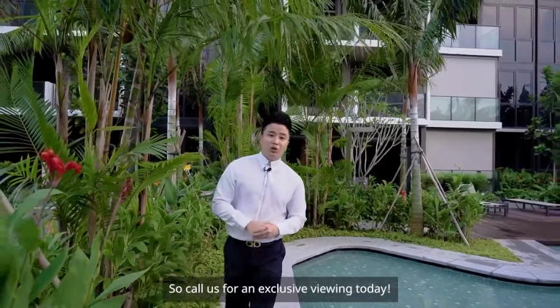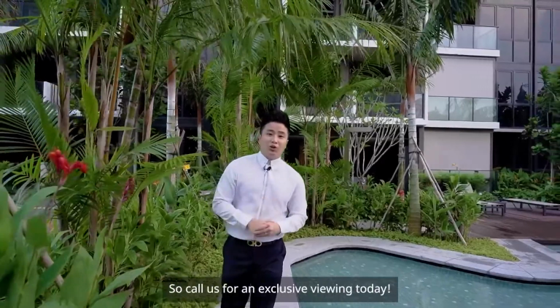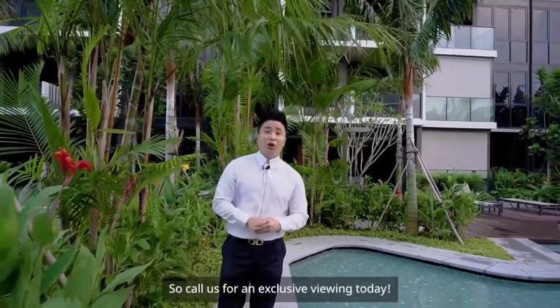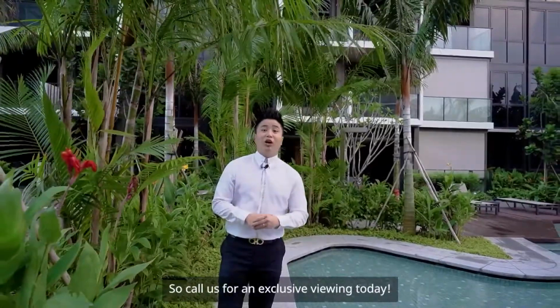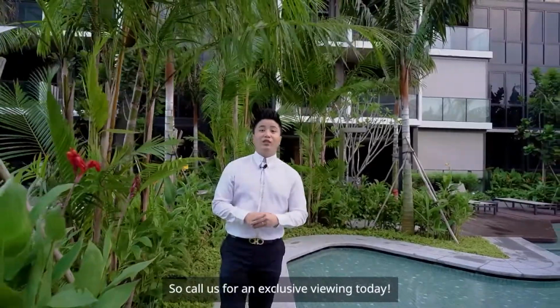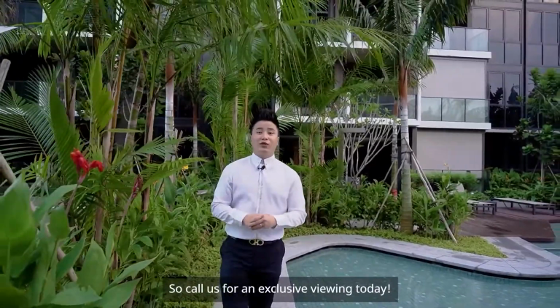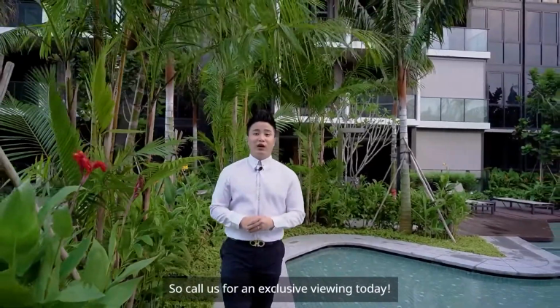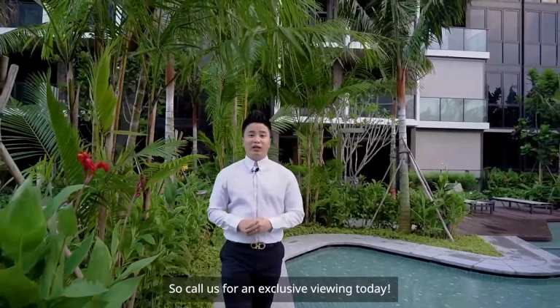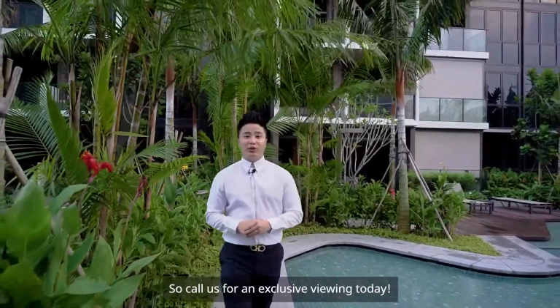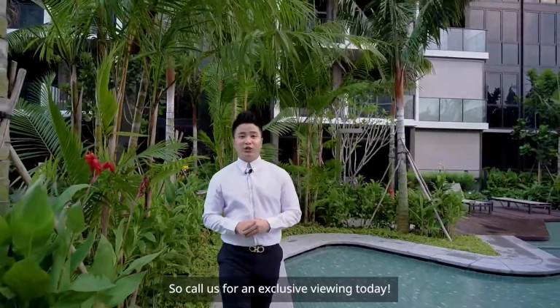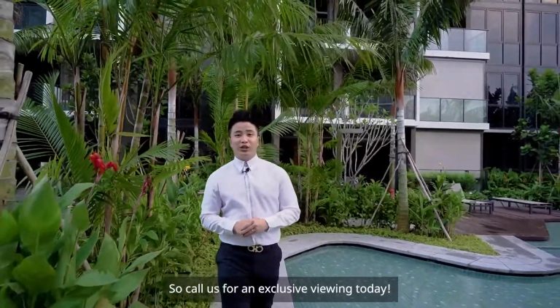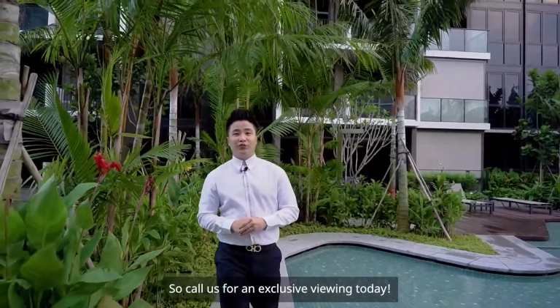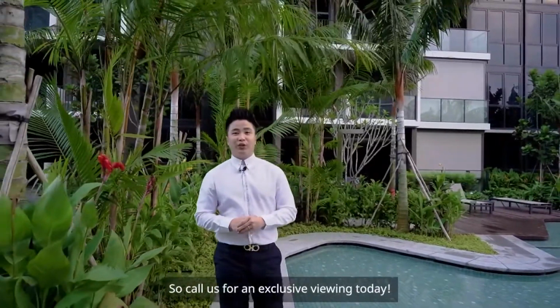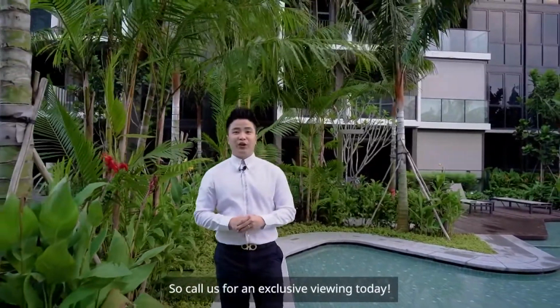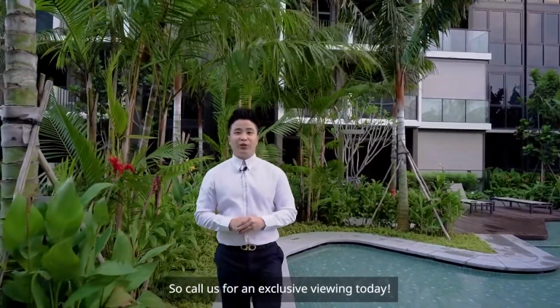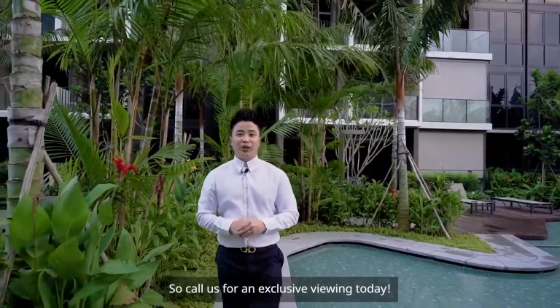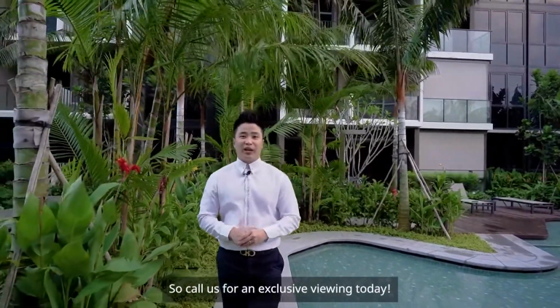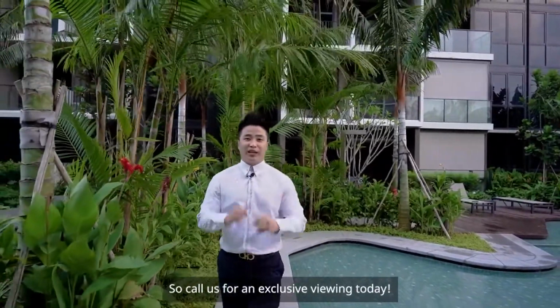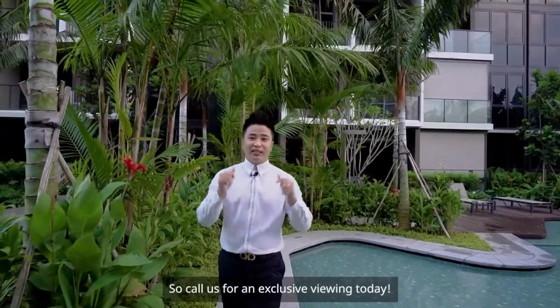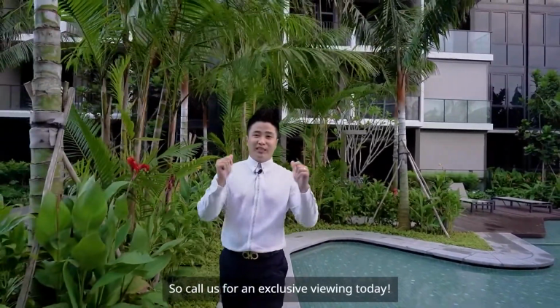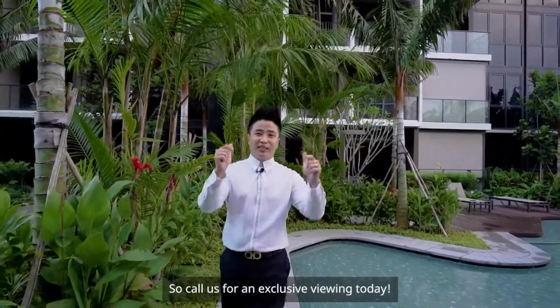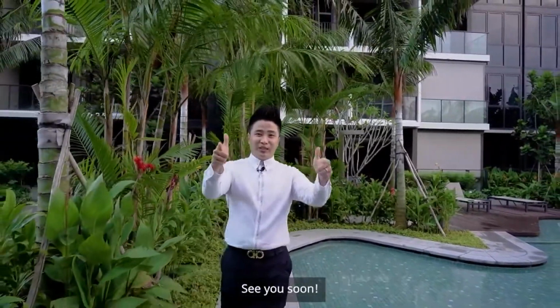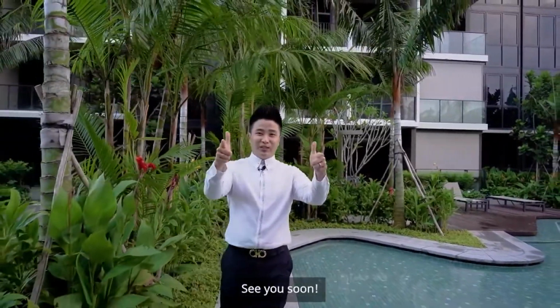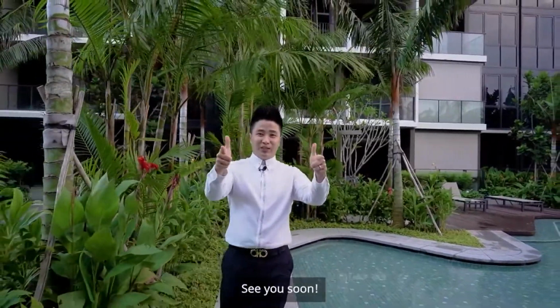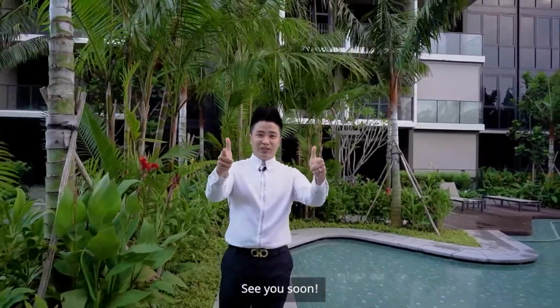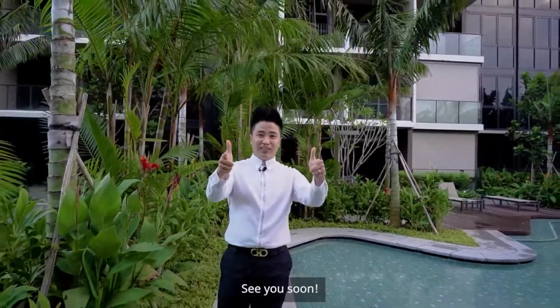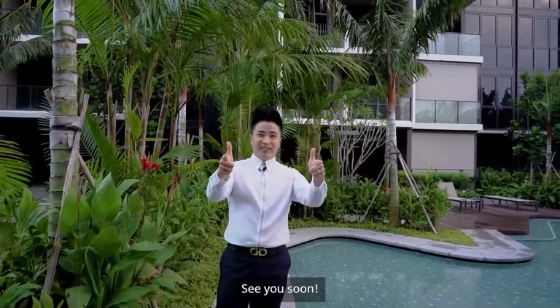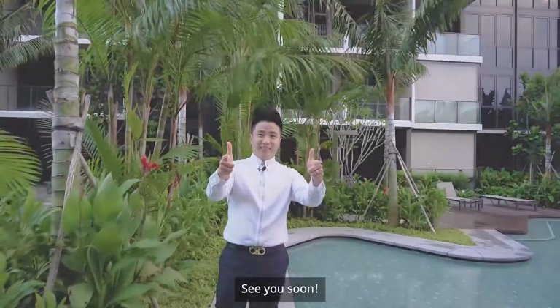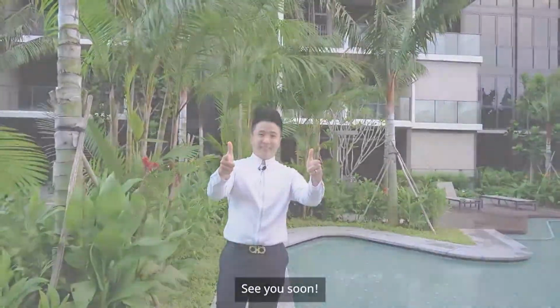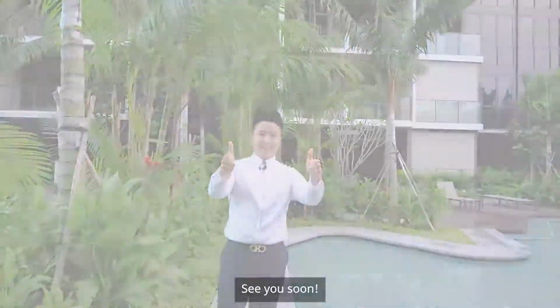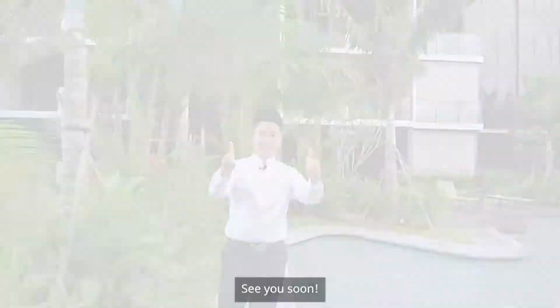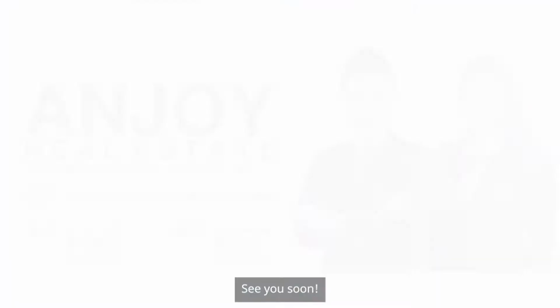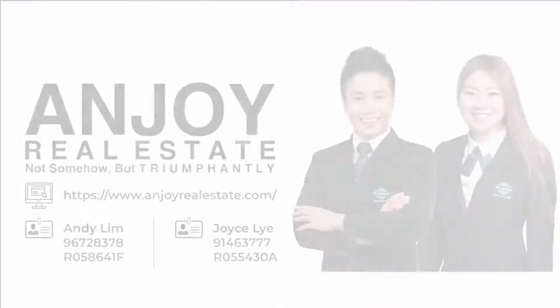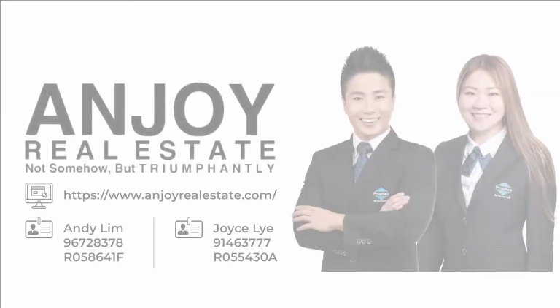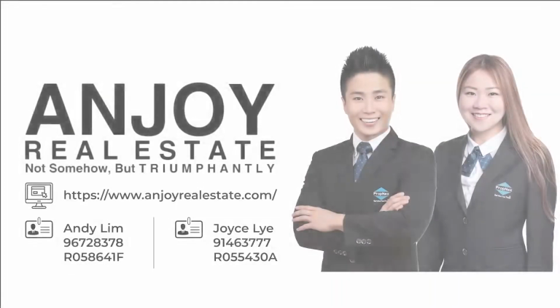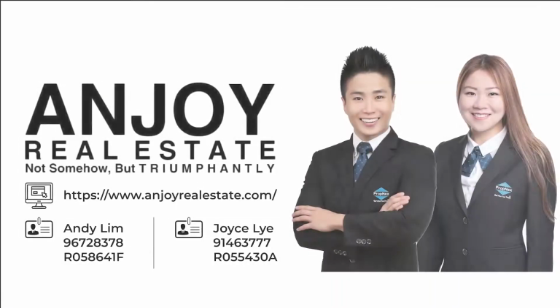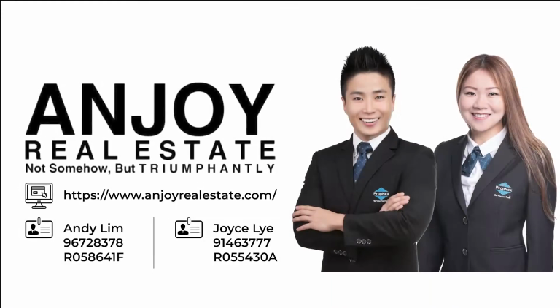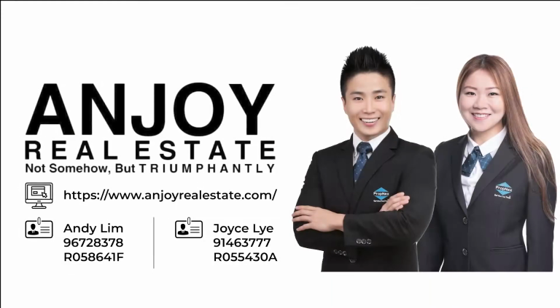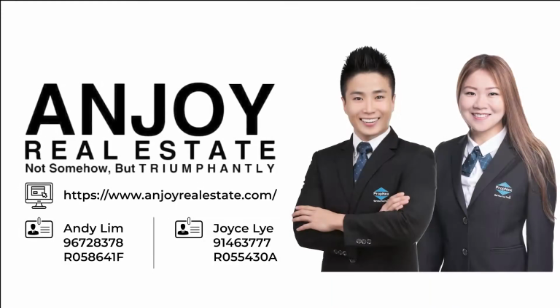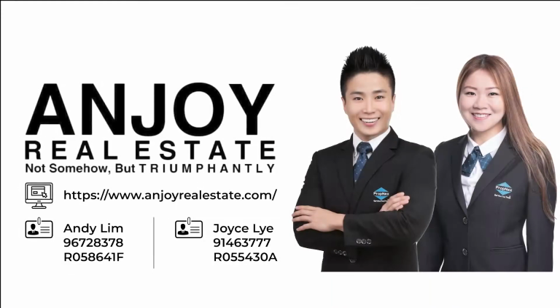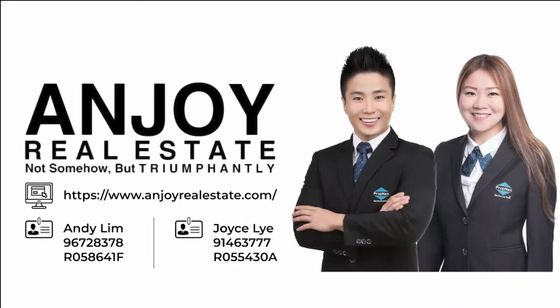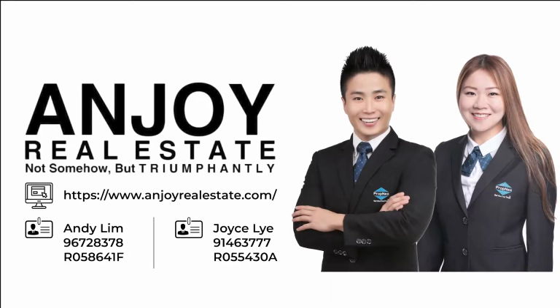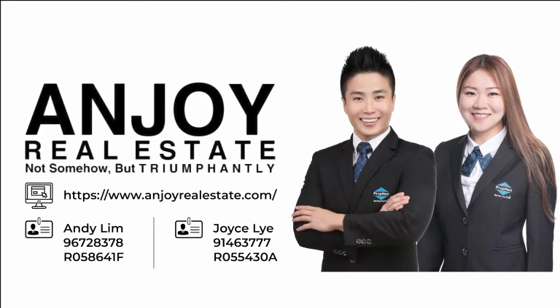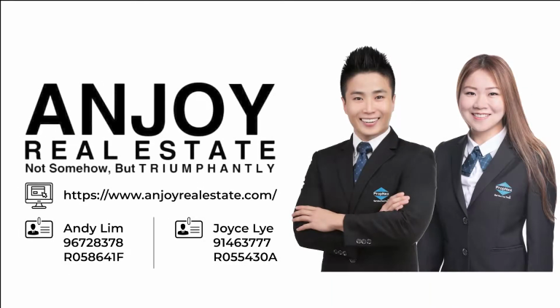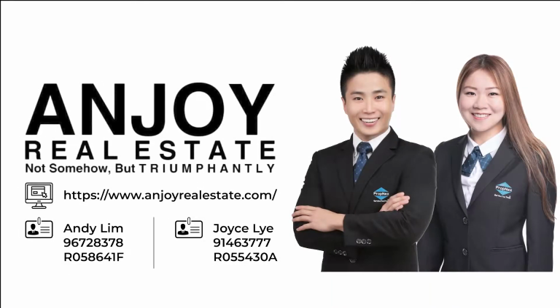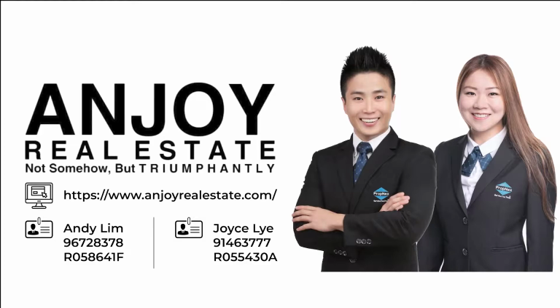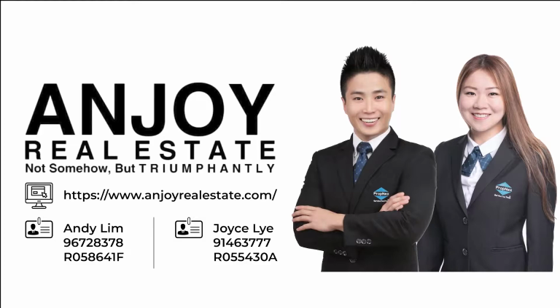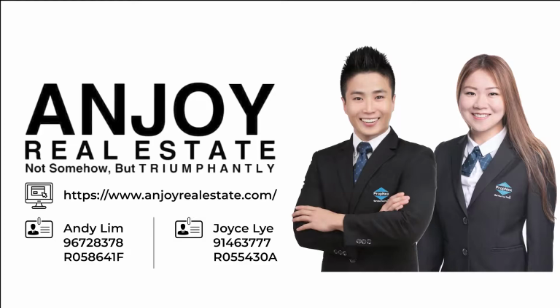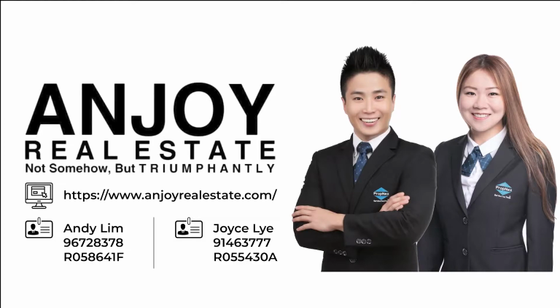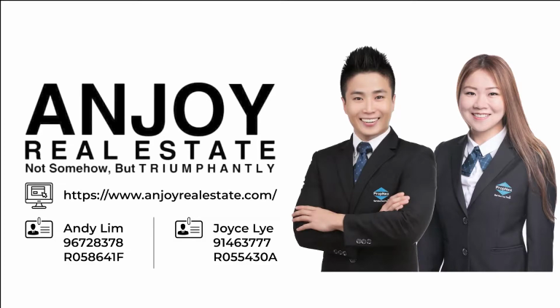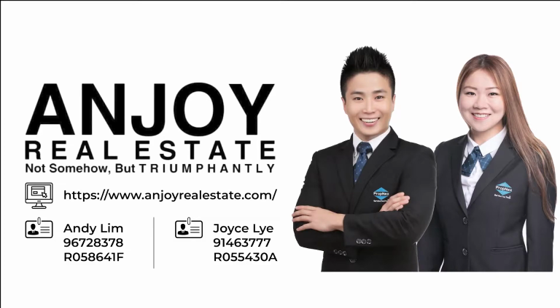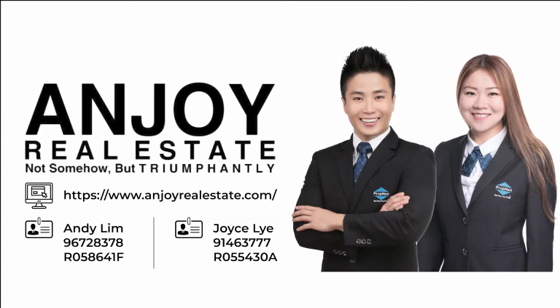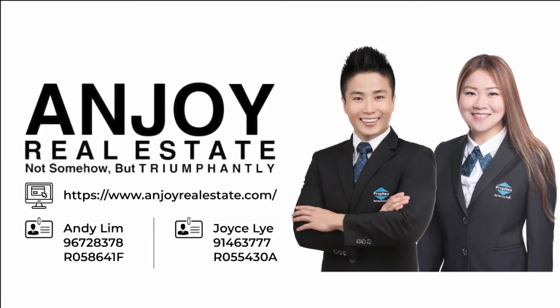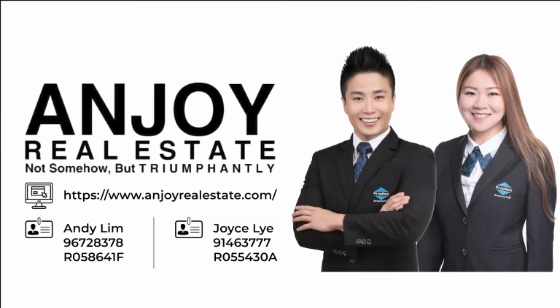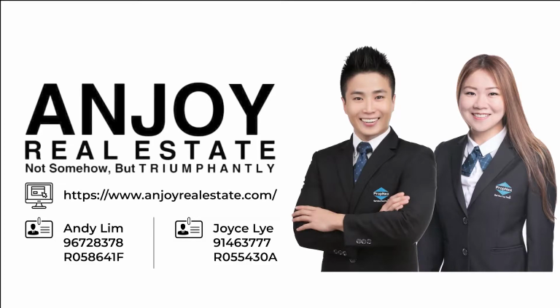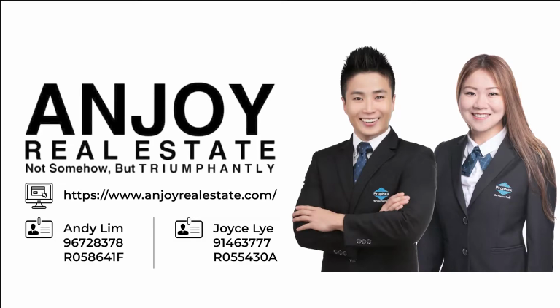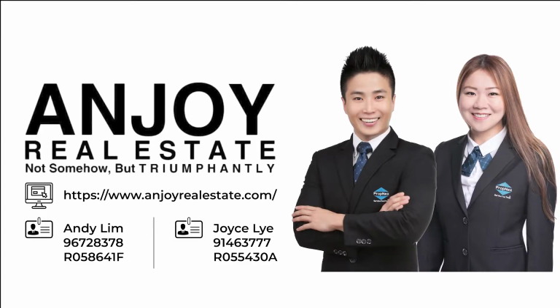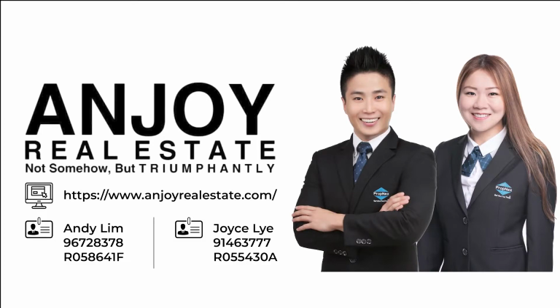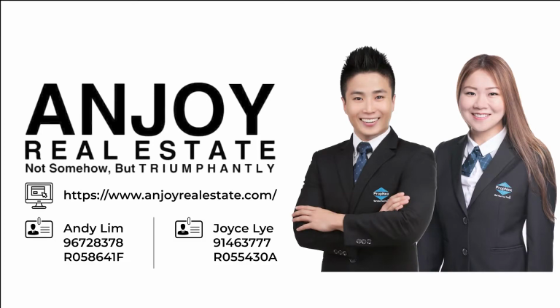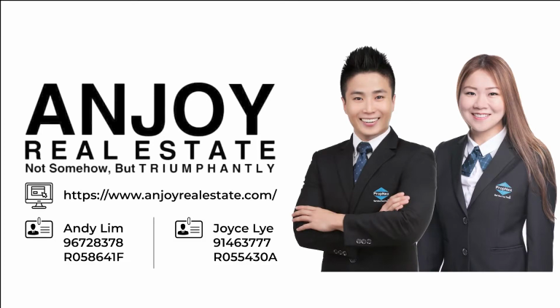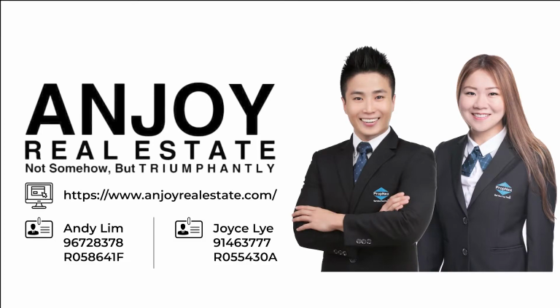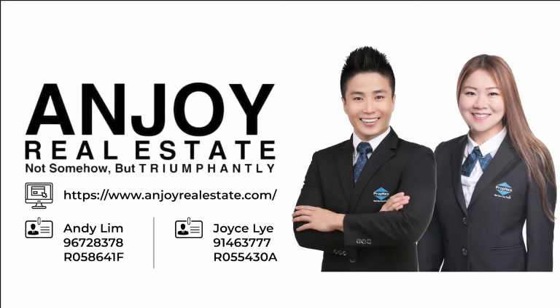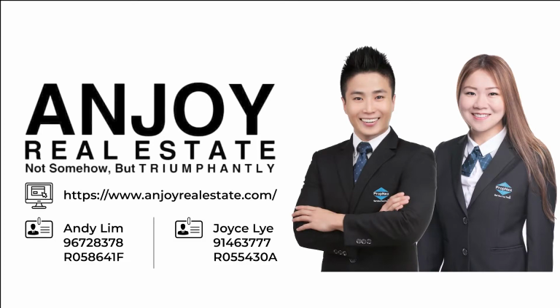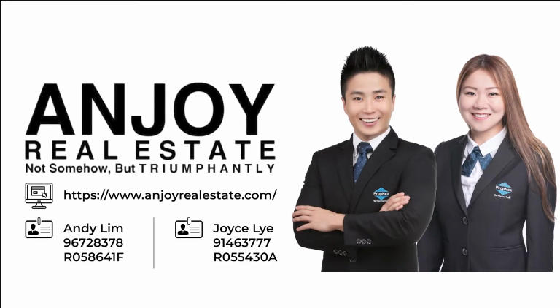So call us for your exclusive viewing today. We'll see you soon.